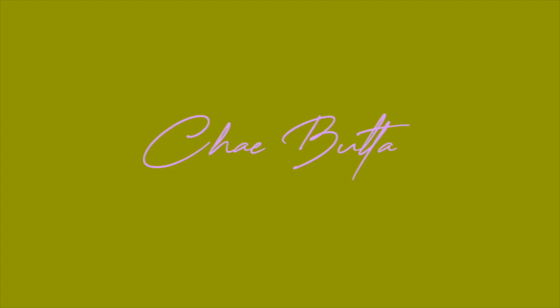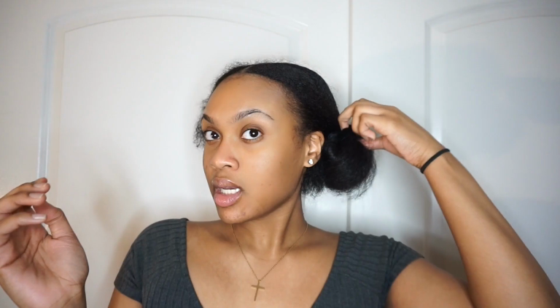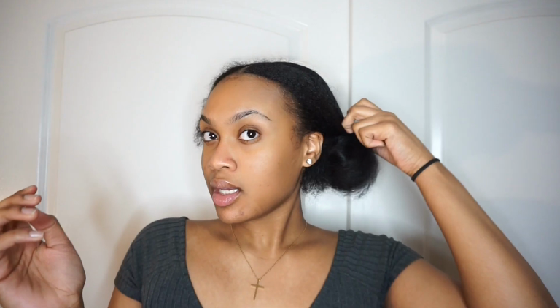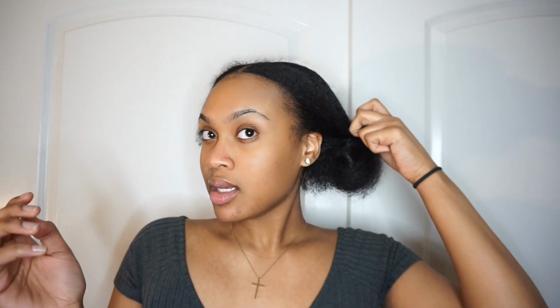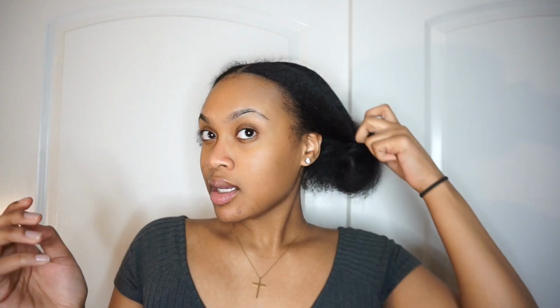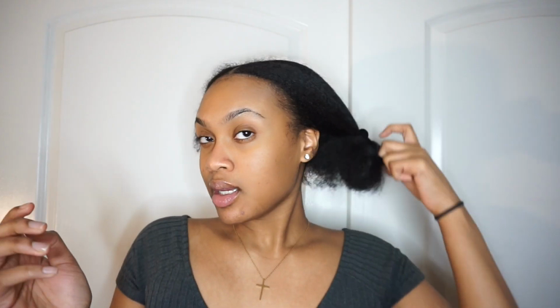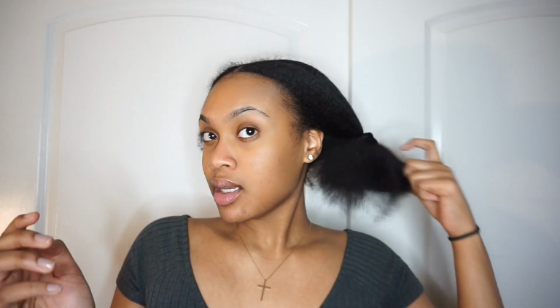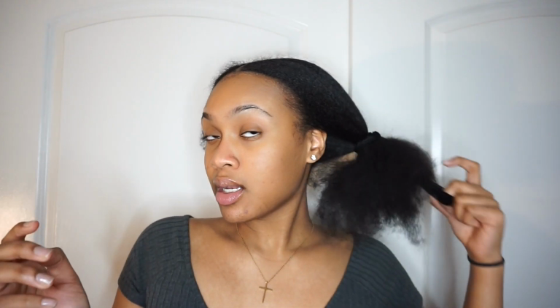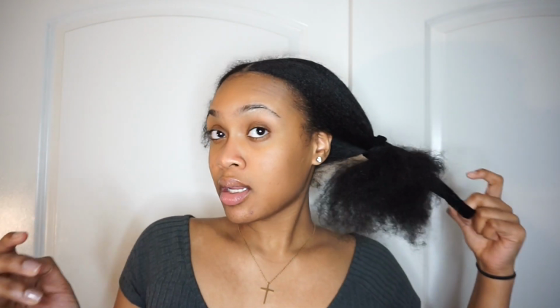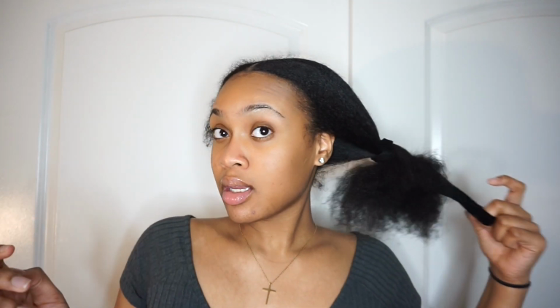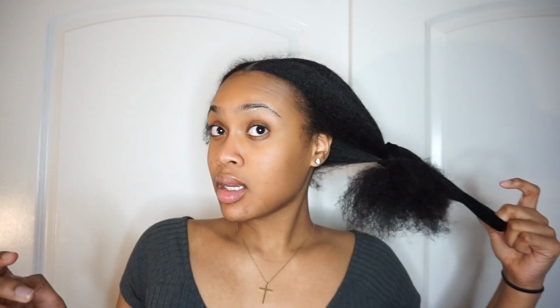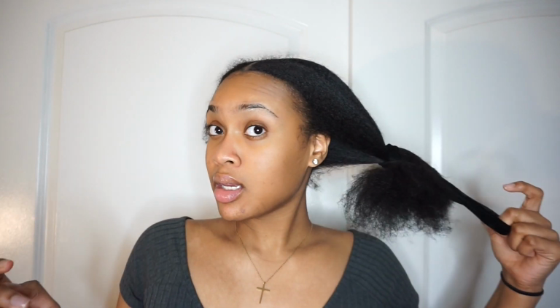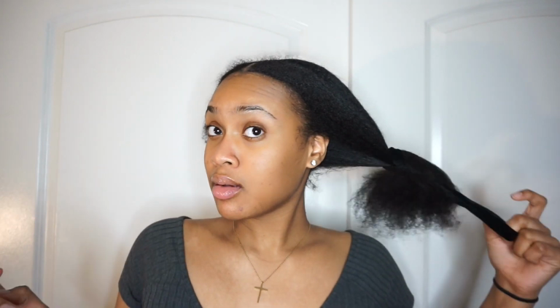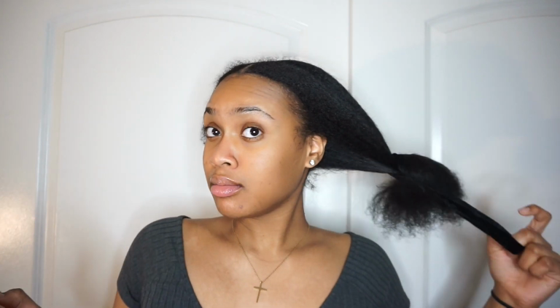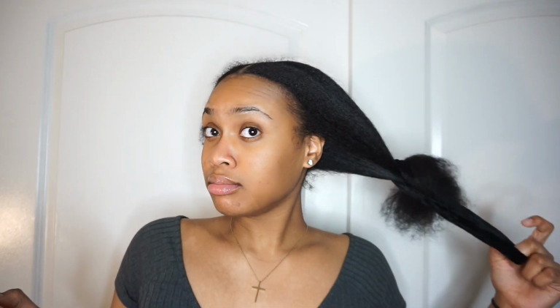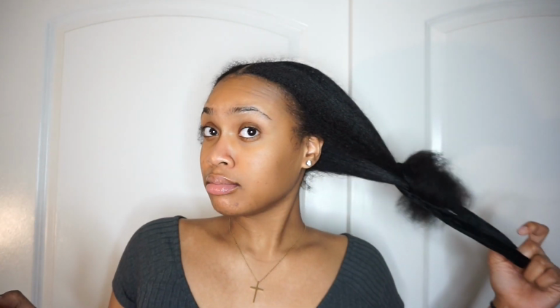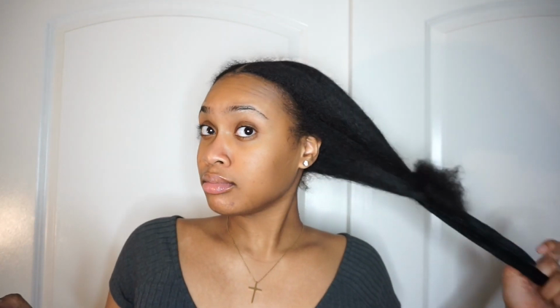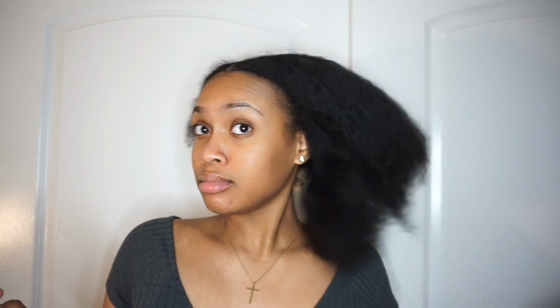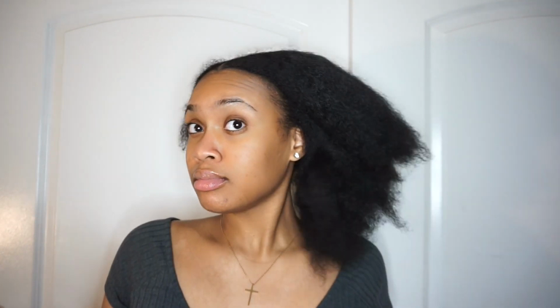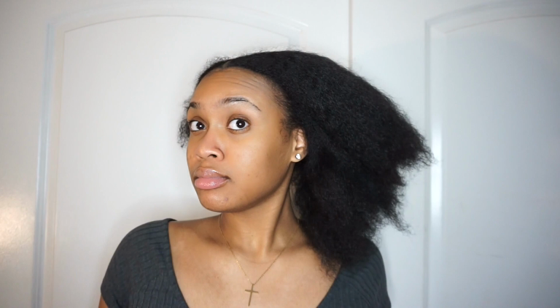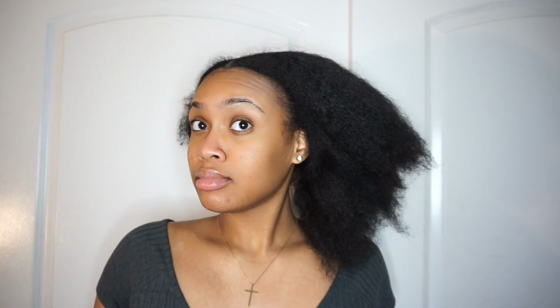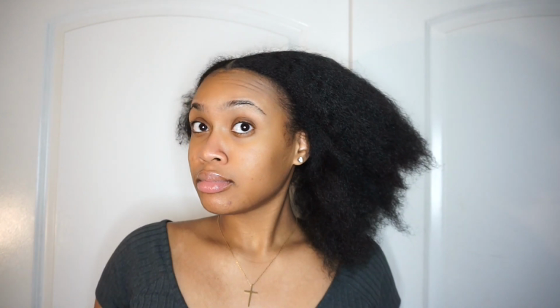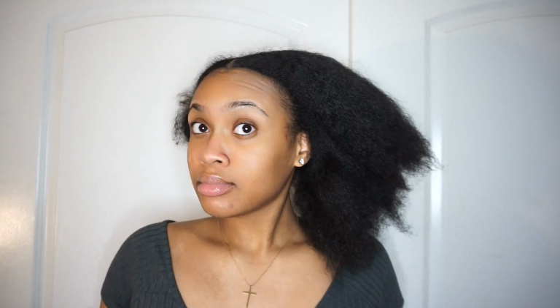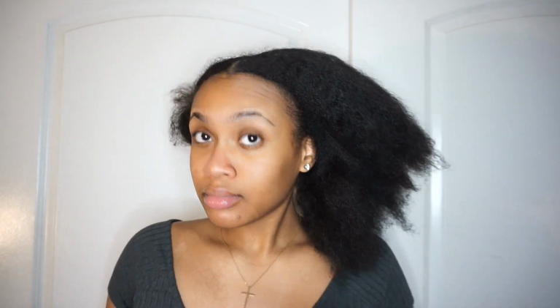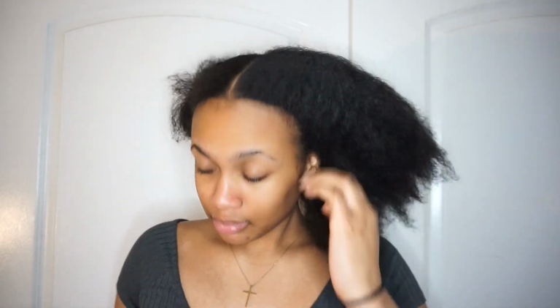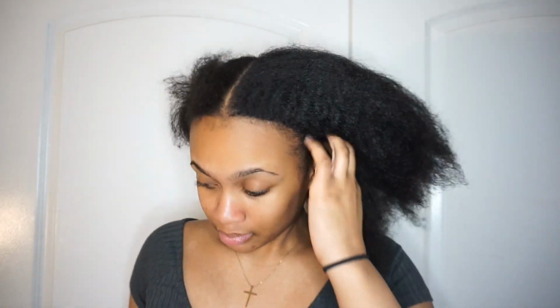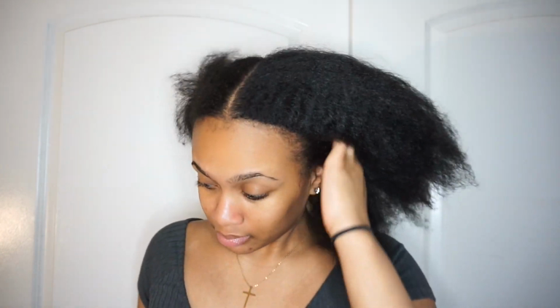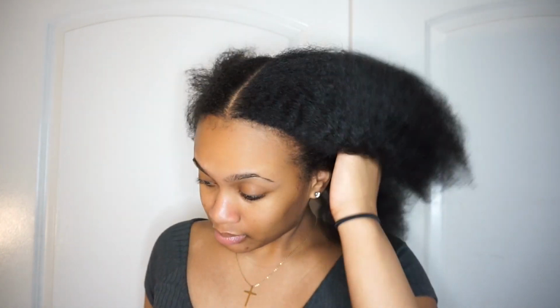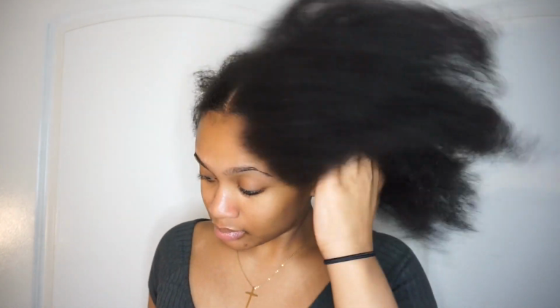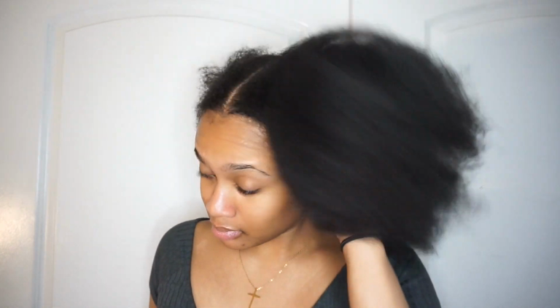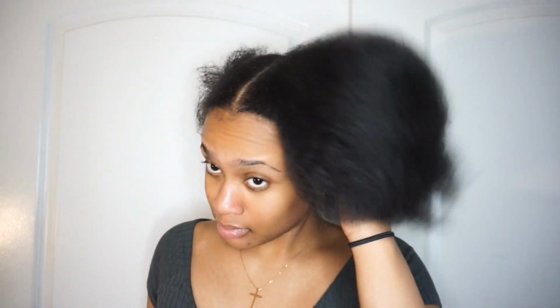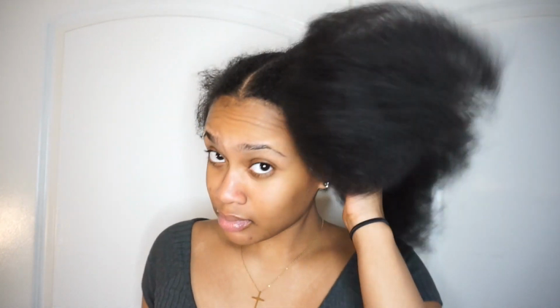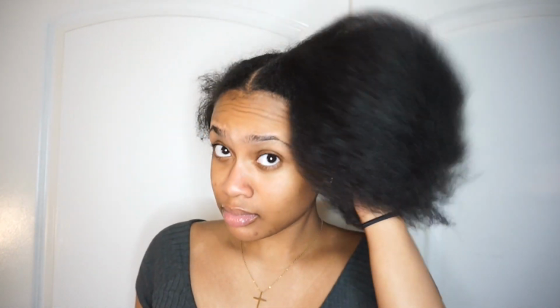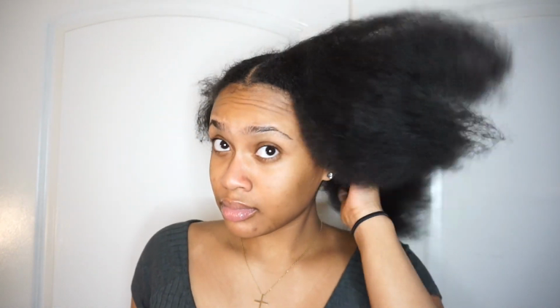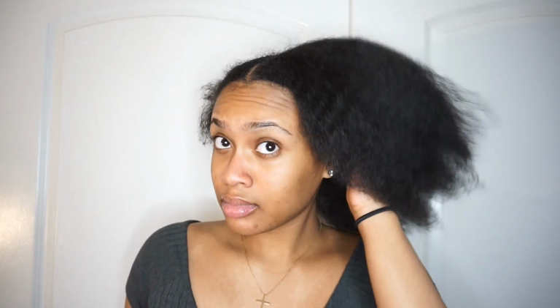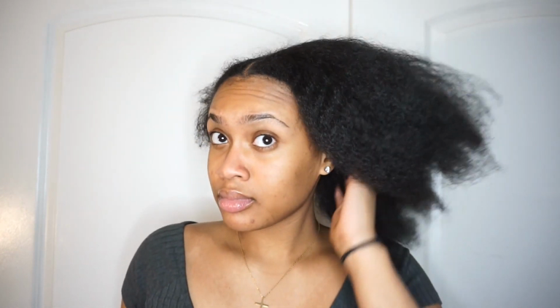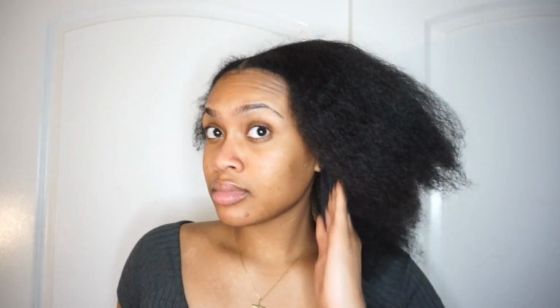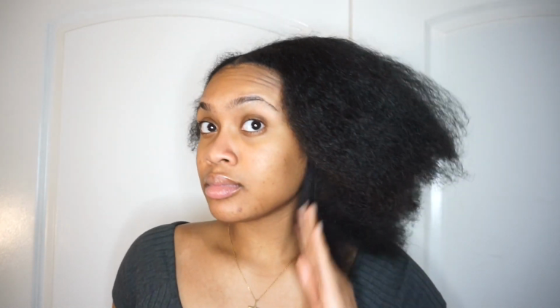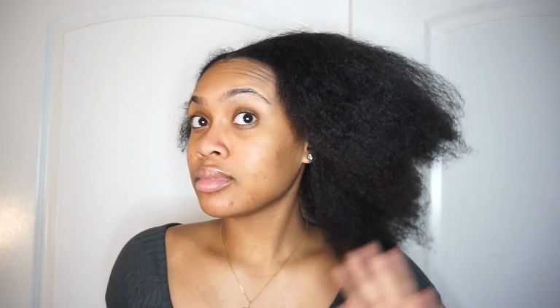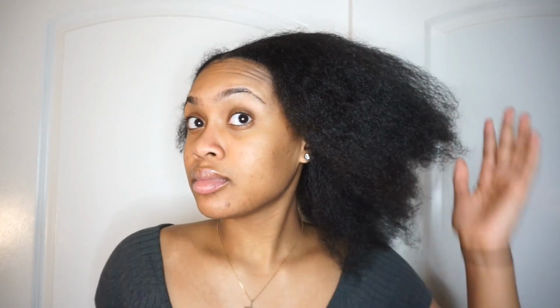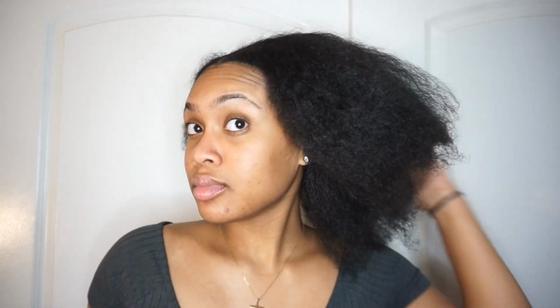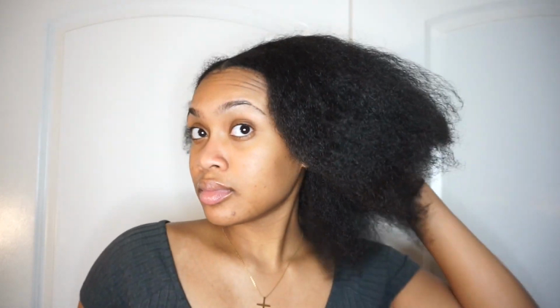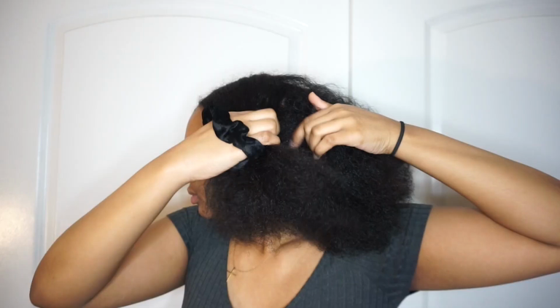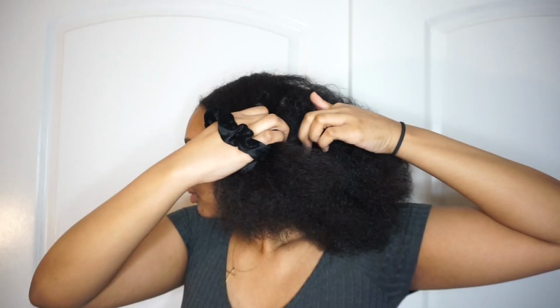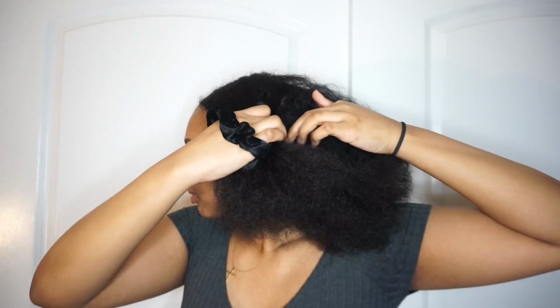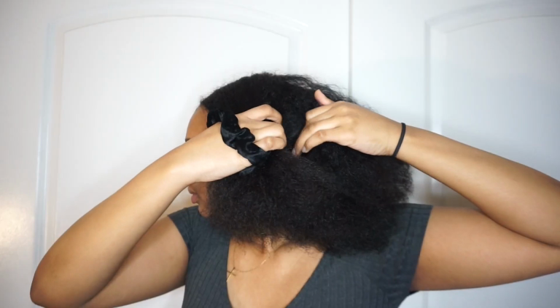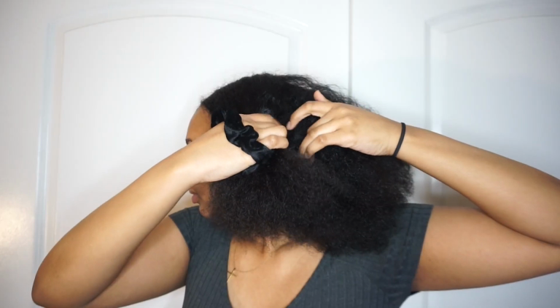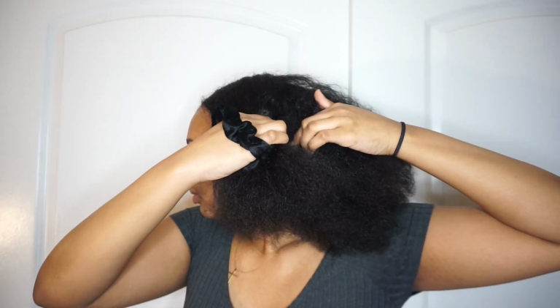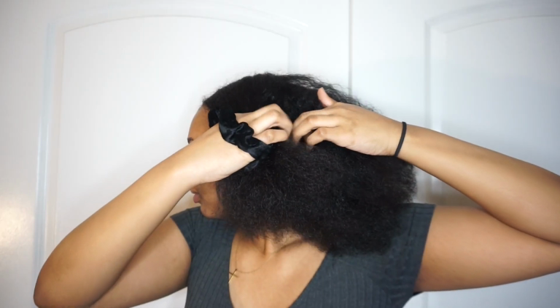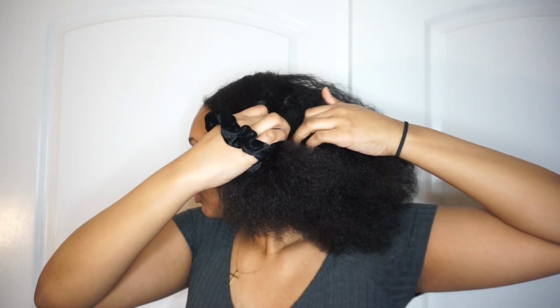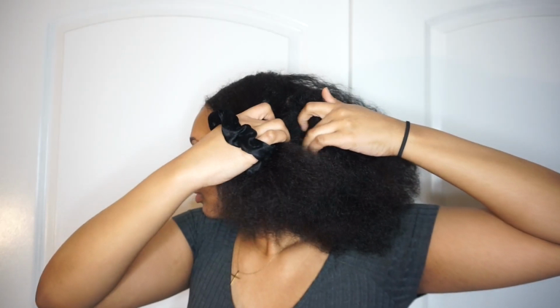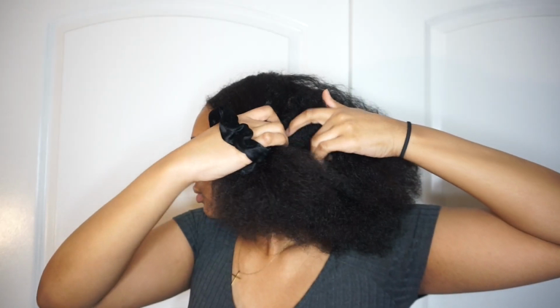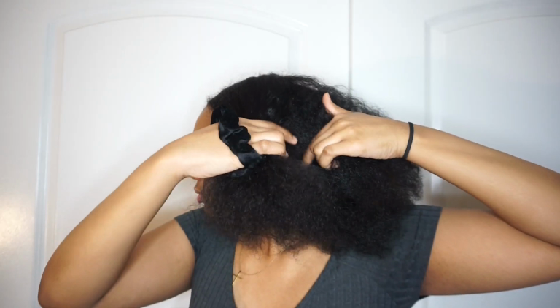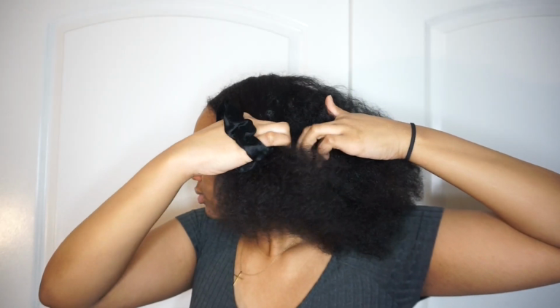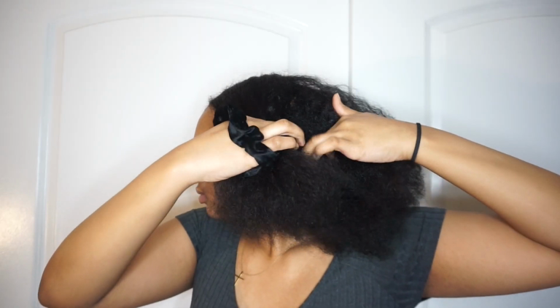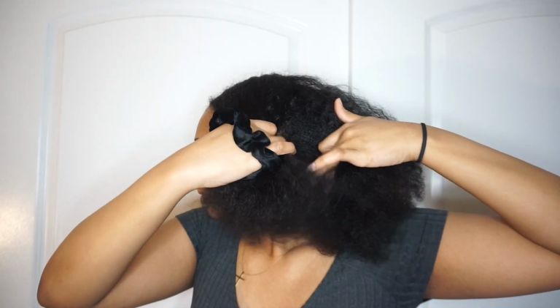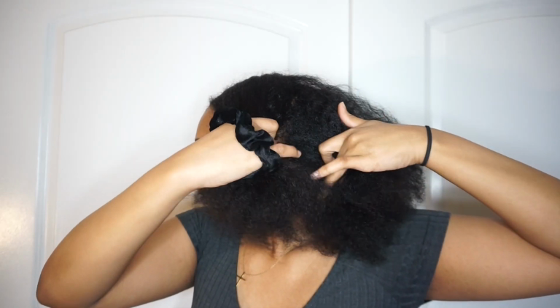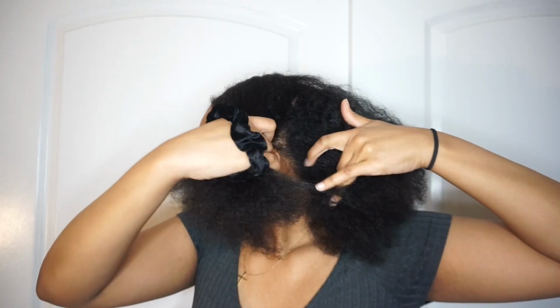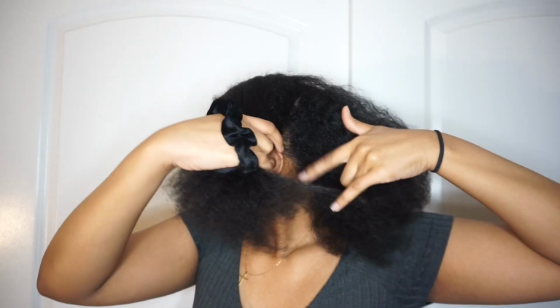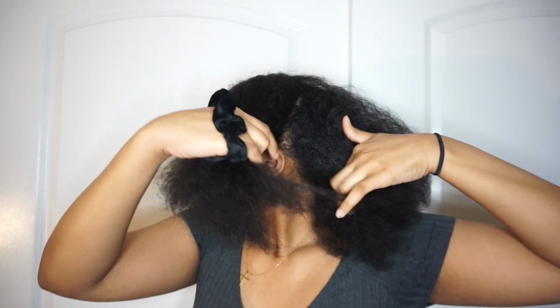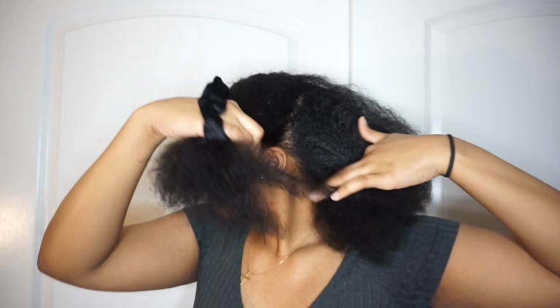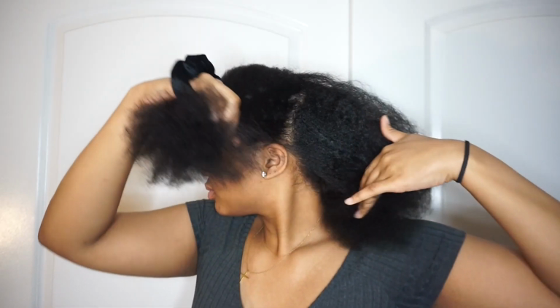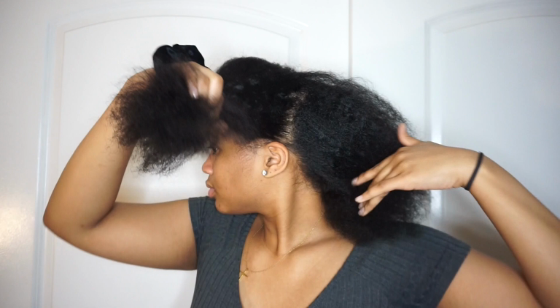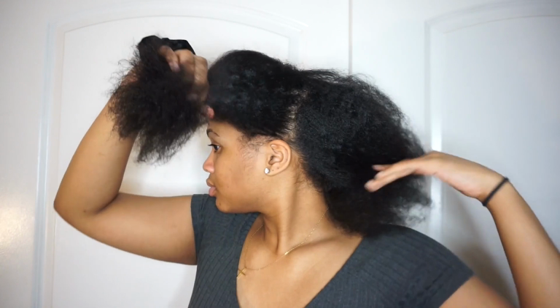Hello everyone and welcome back to my channel. My name is Shayla but you can call me Shay, and in today's video I'm going to be showing you guys how I did a super cute bantu knot out on my blow-dried natural hair.